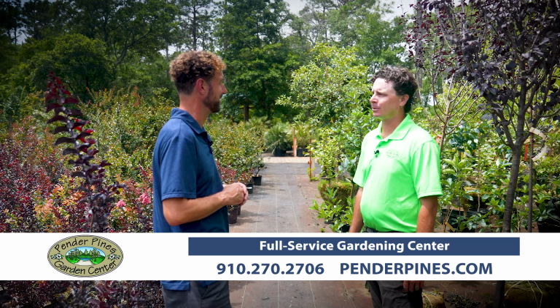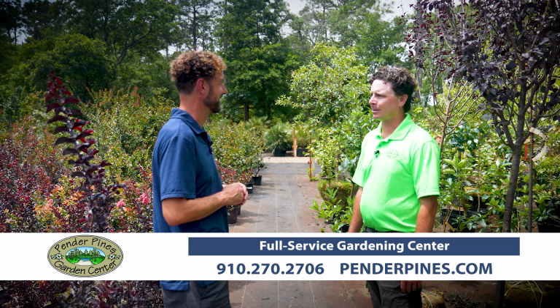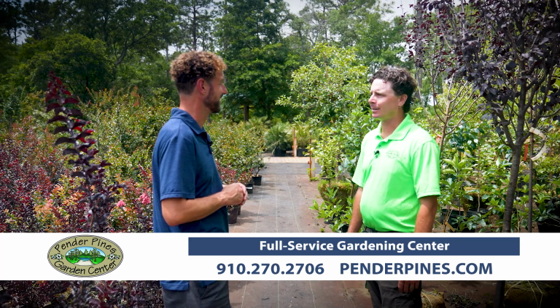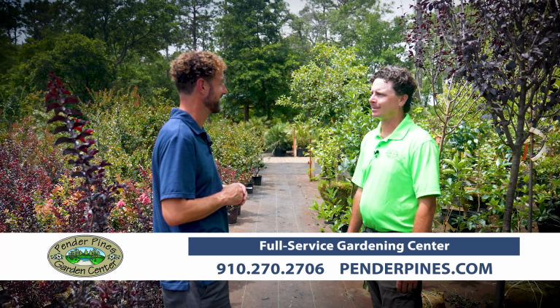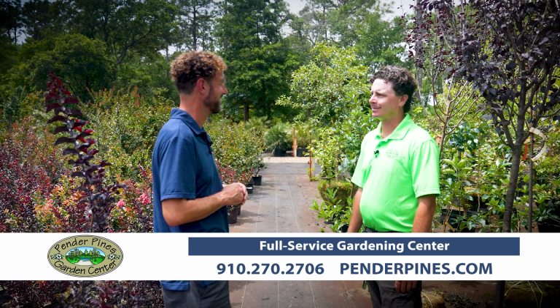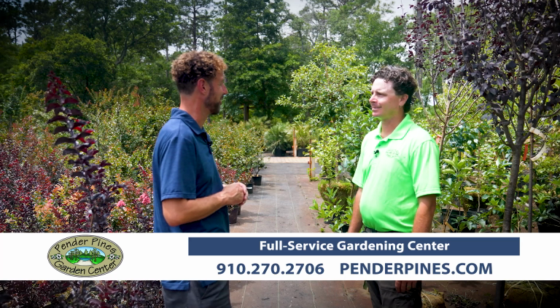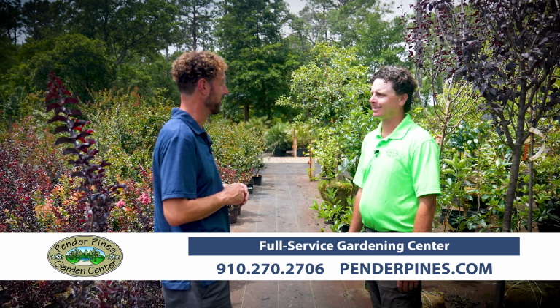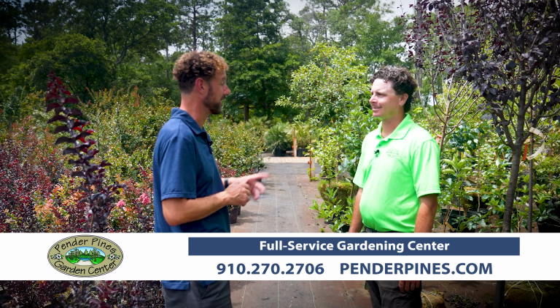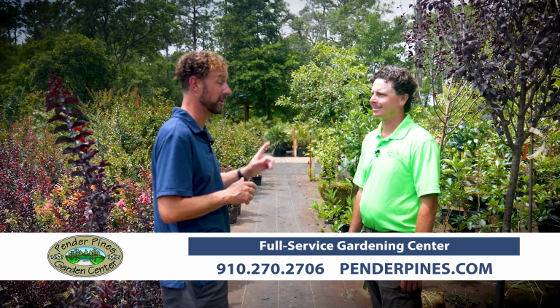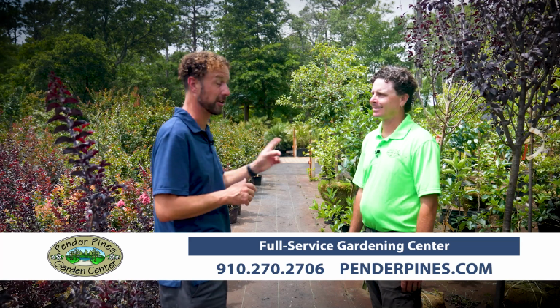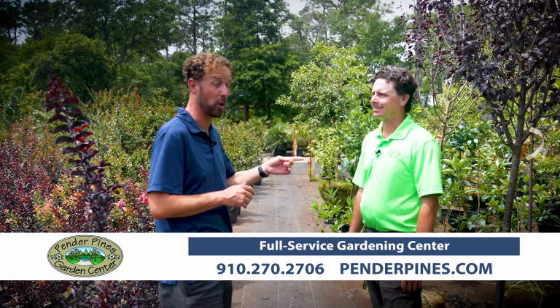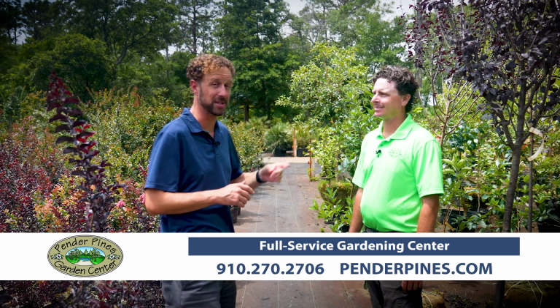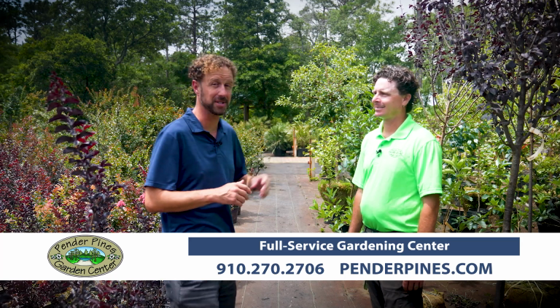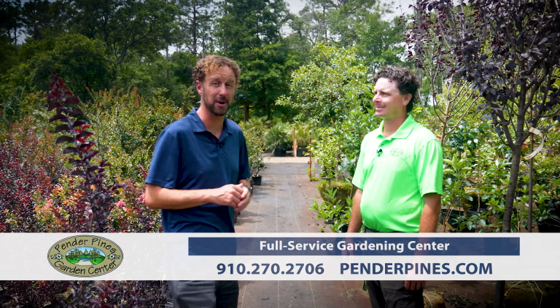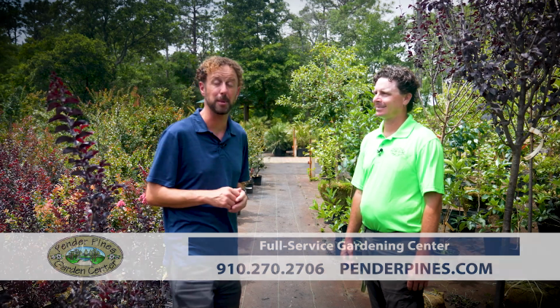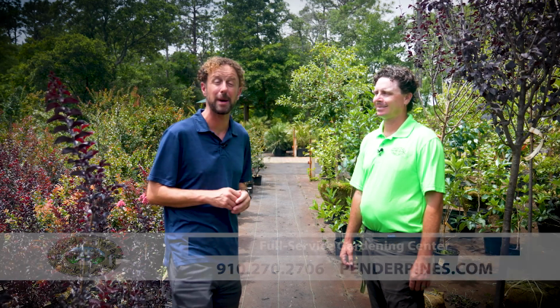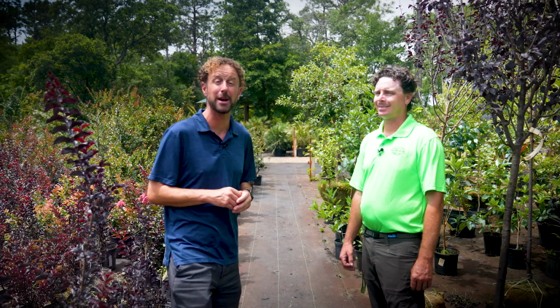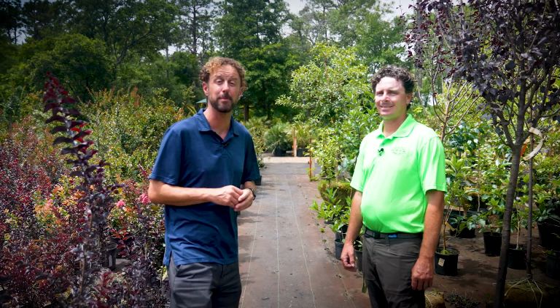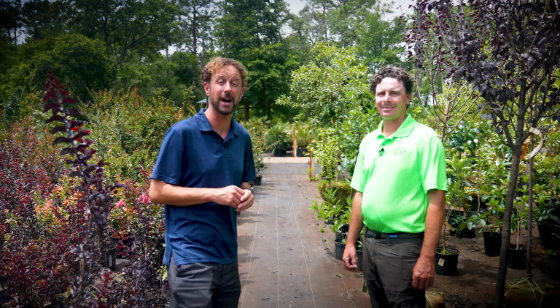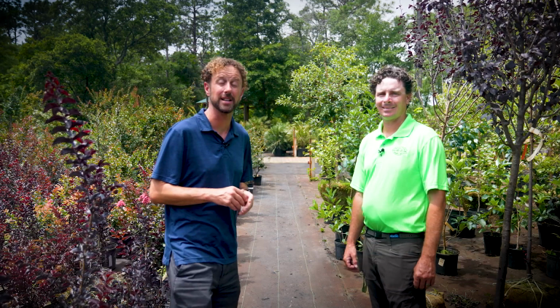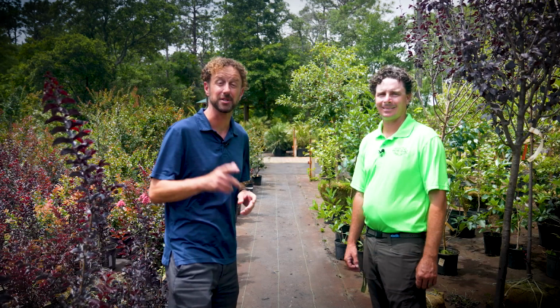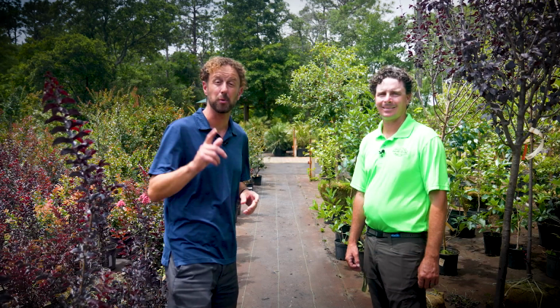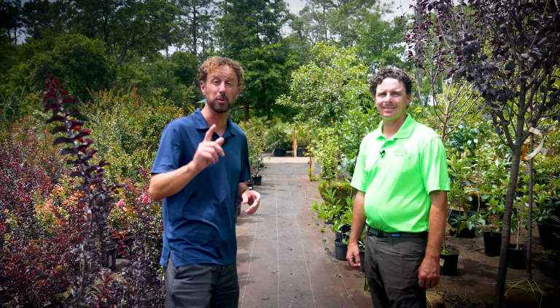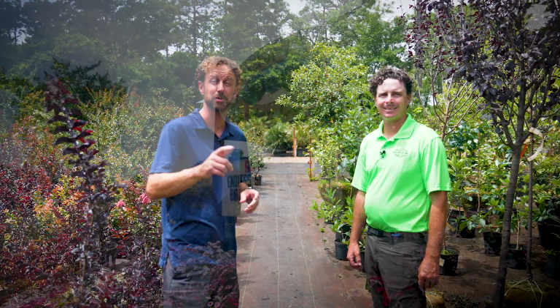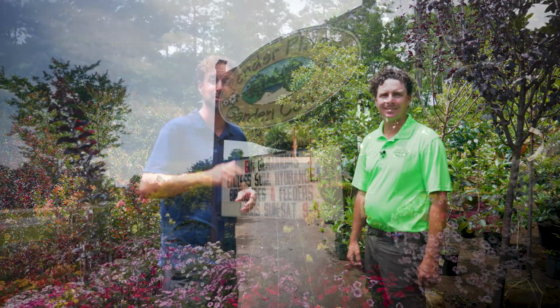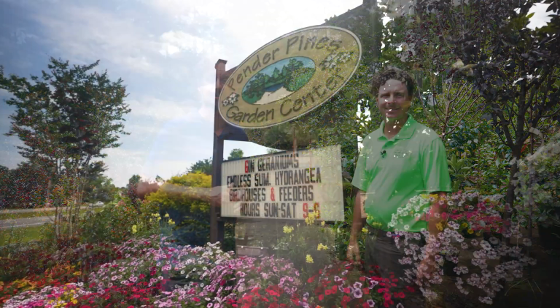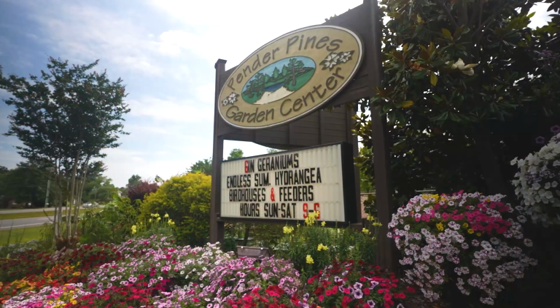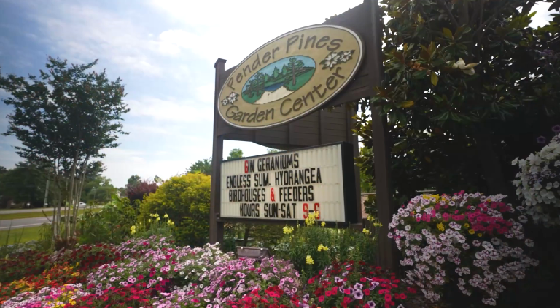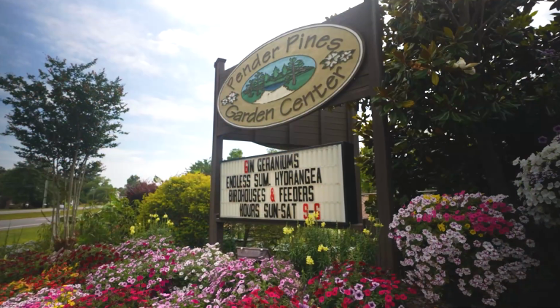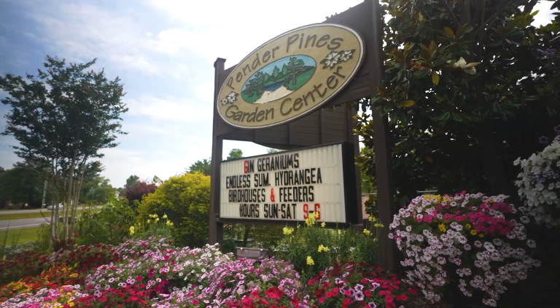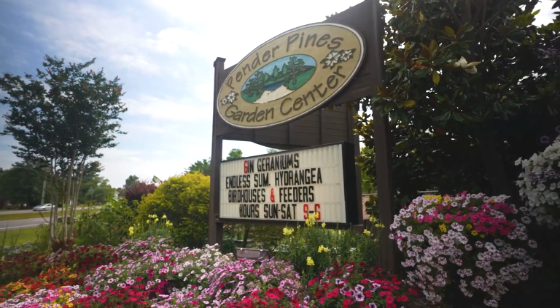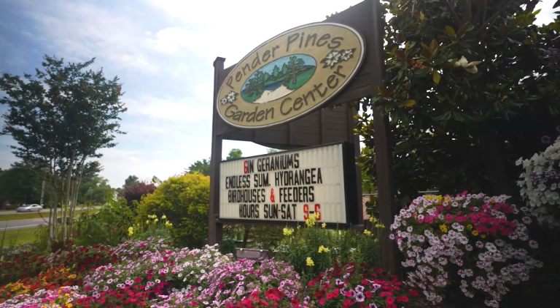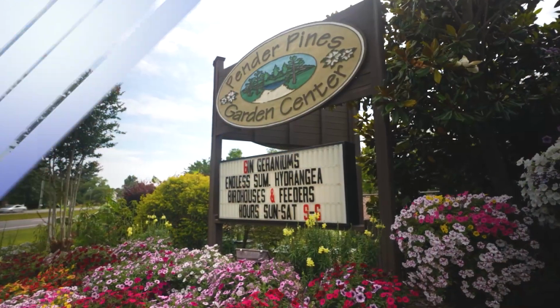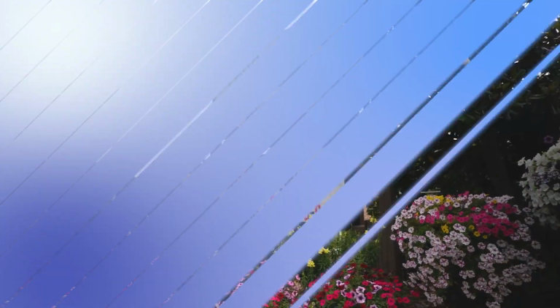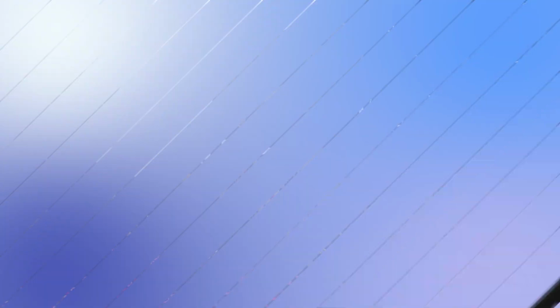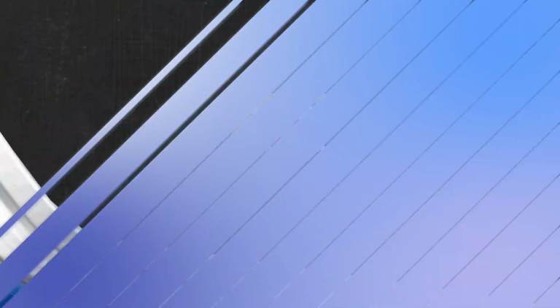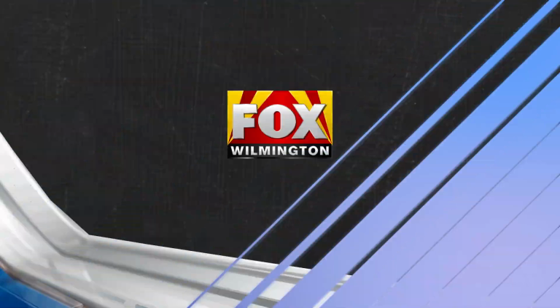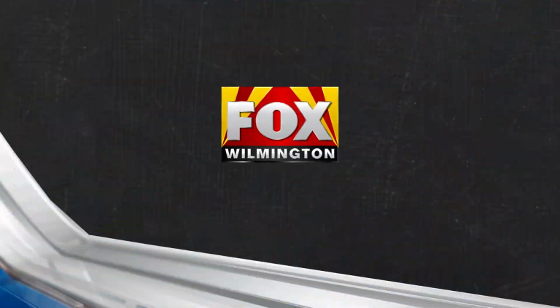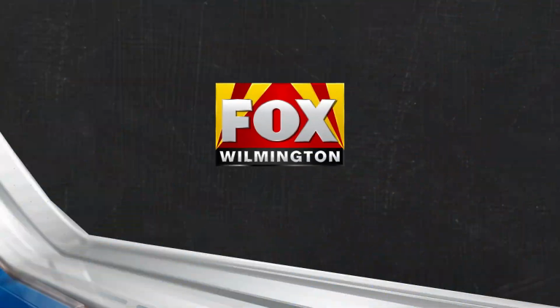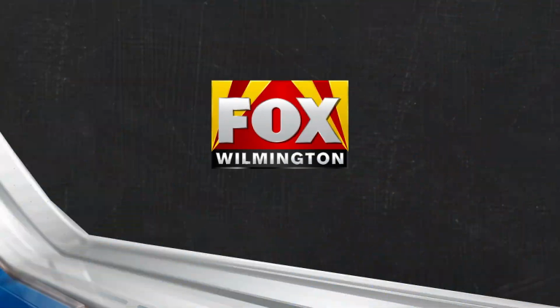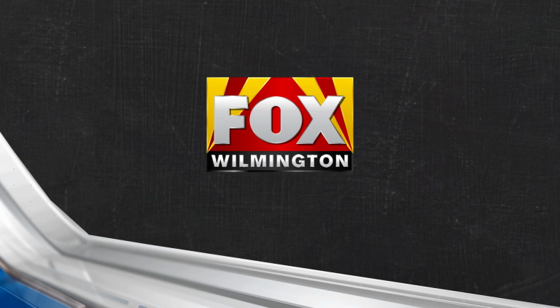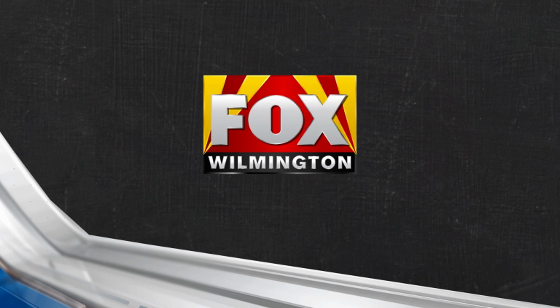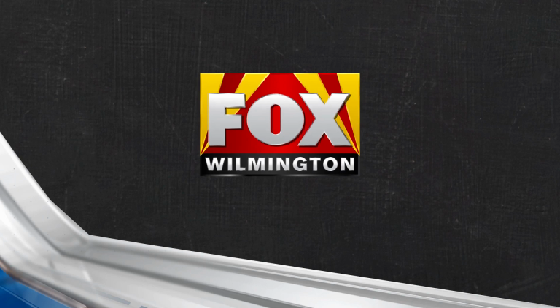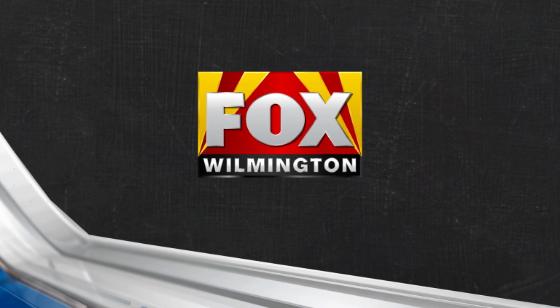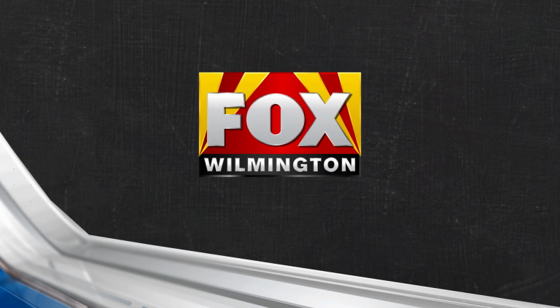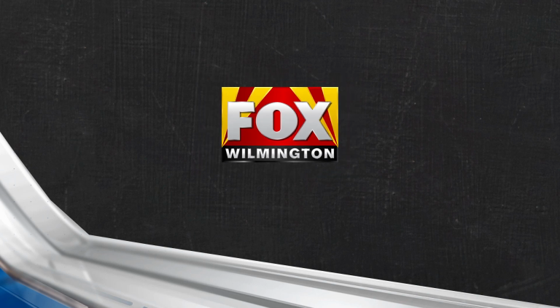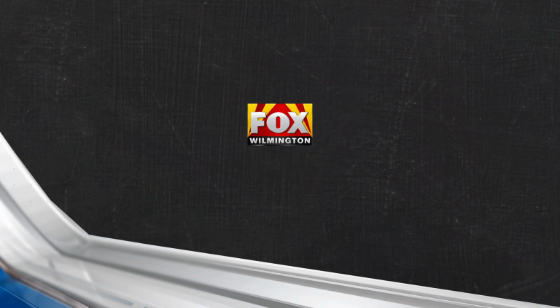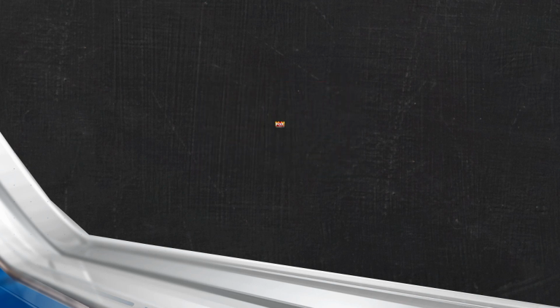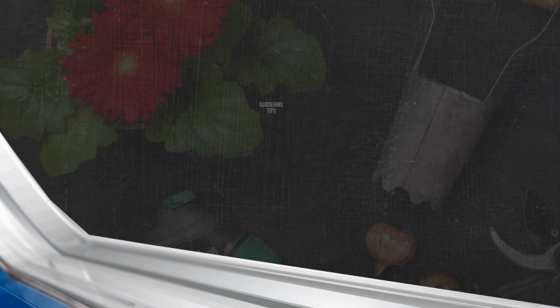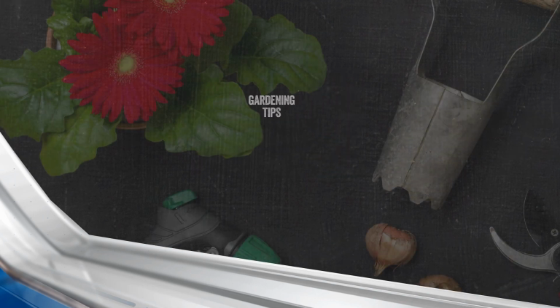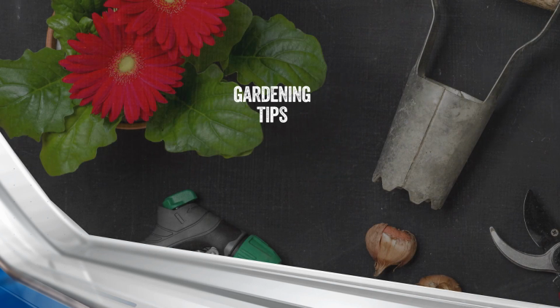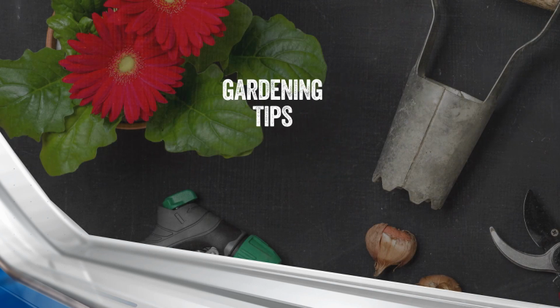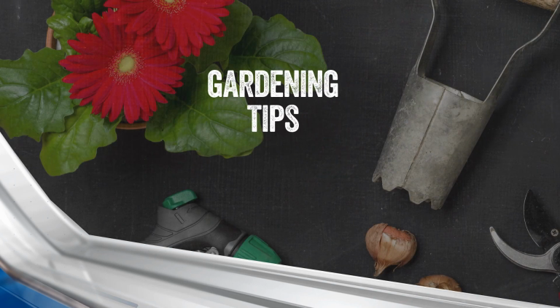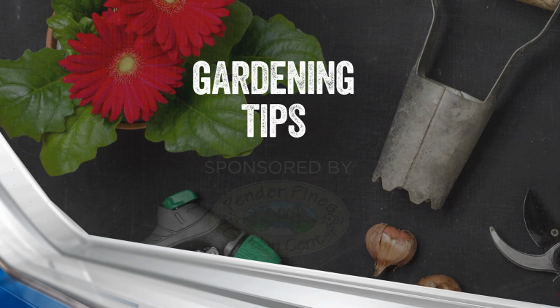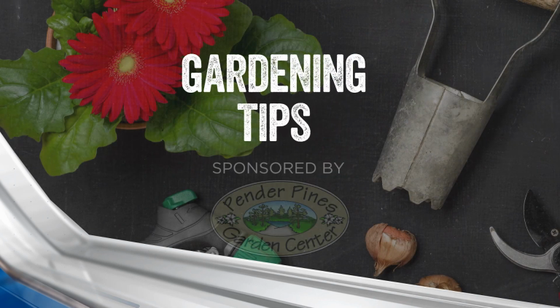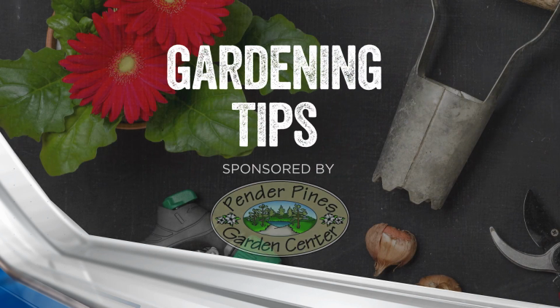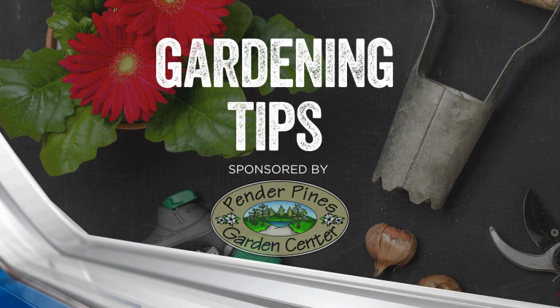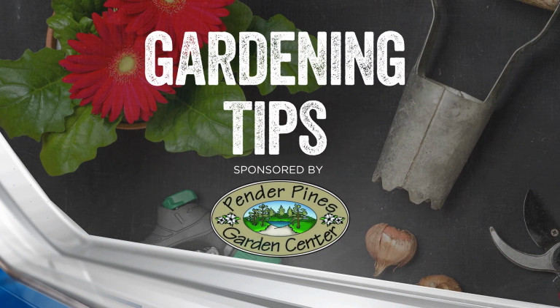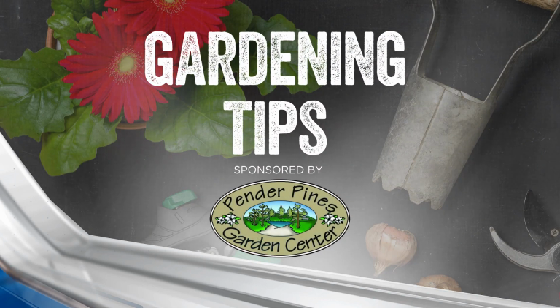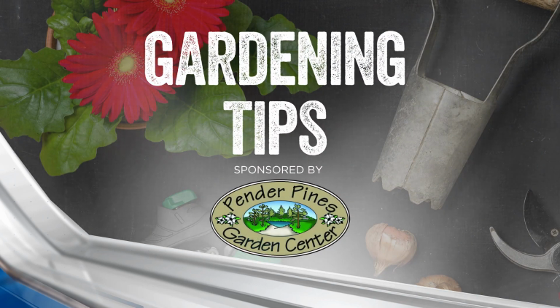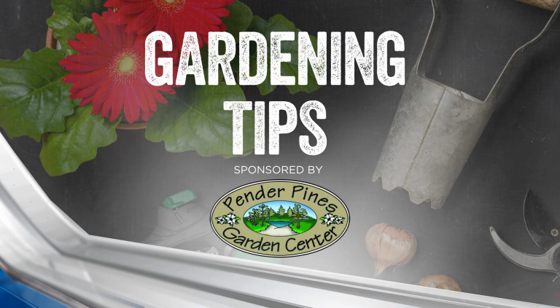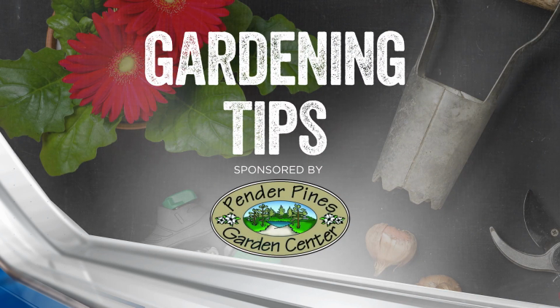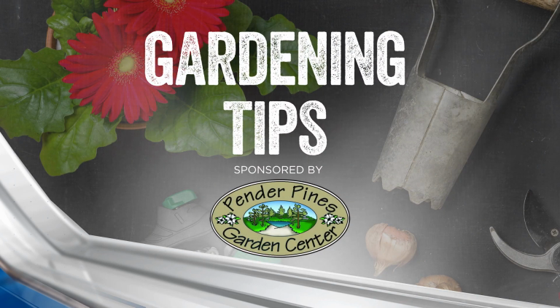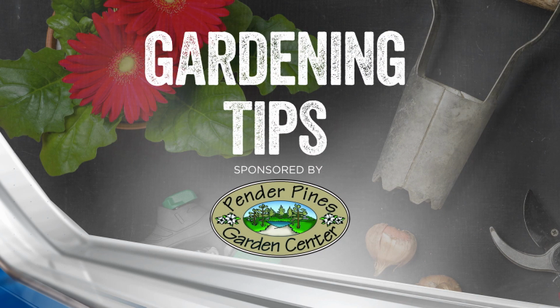All right, and always start at Pender Pines where beautiful gardens begin. This has been Fox Wilmington's Gardening Tip of the Week.